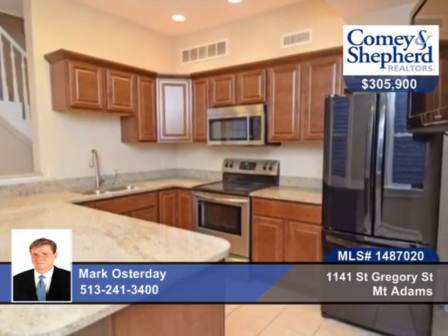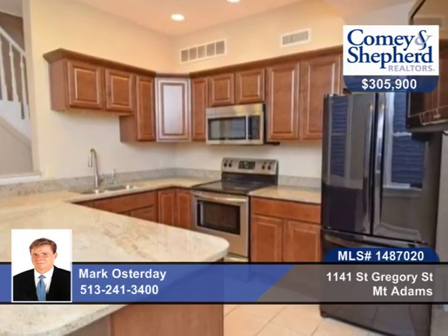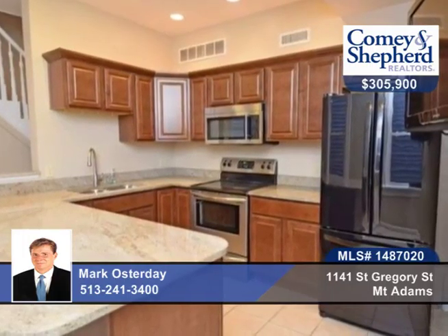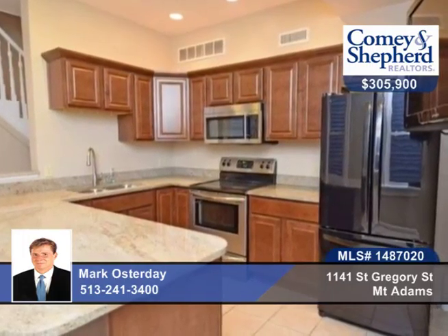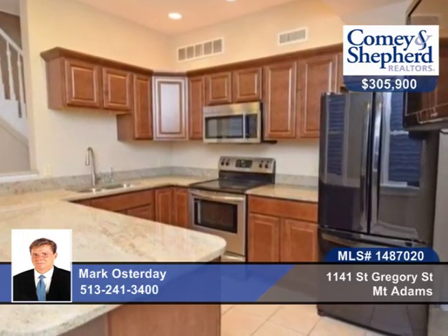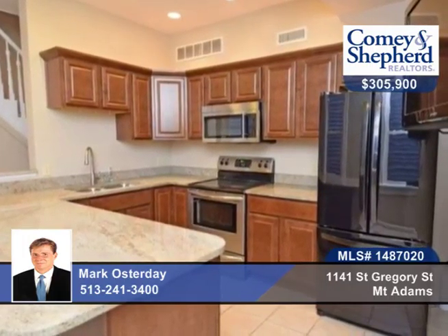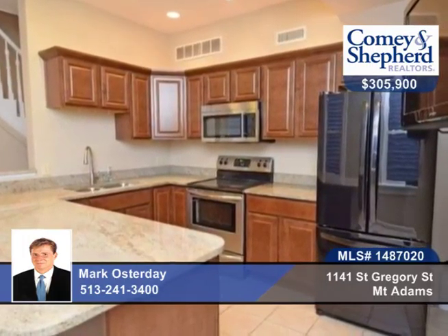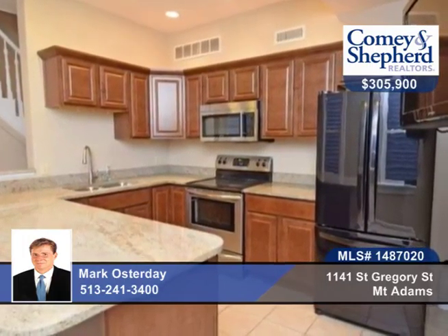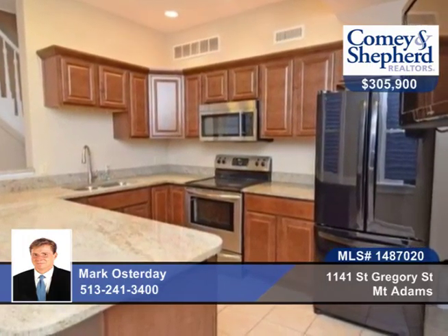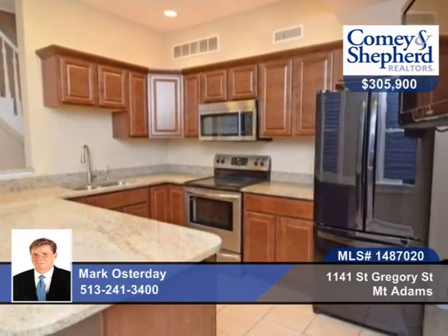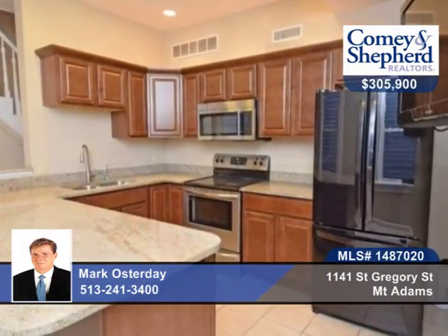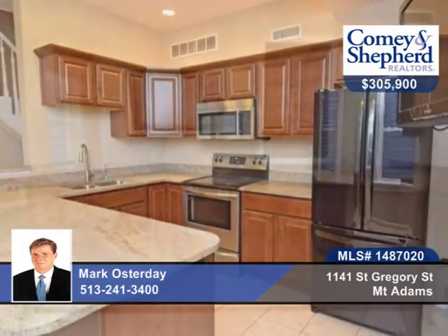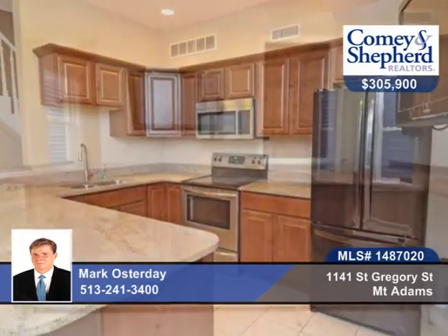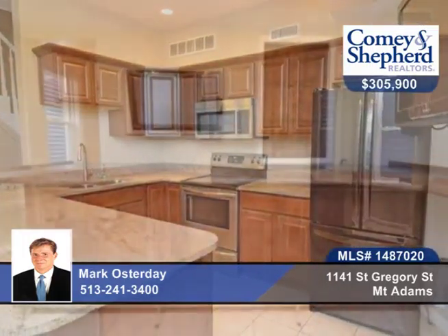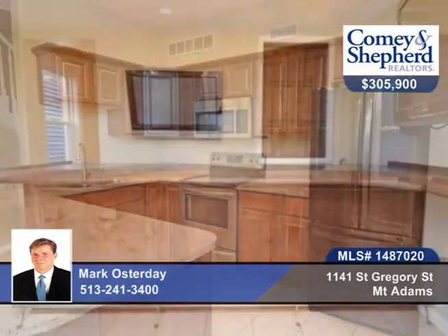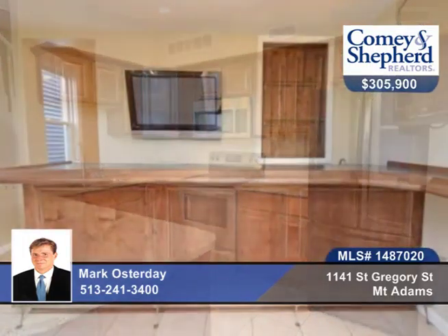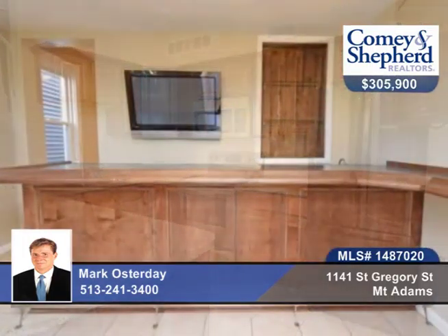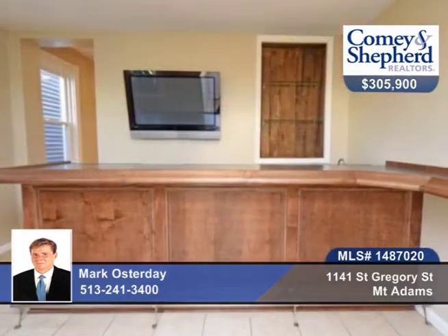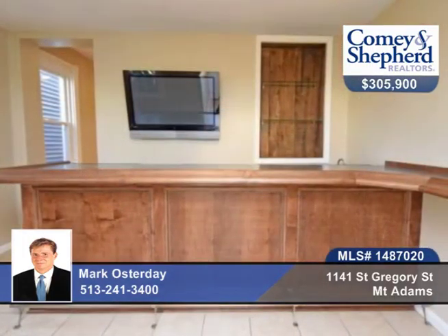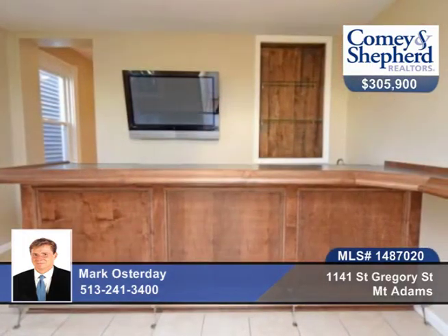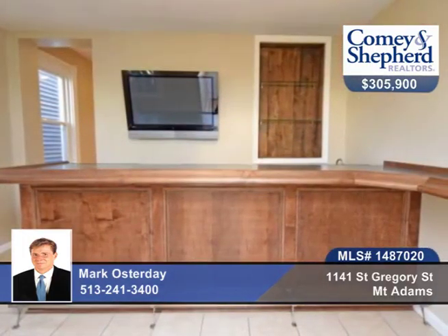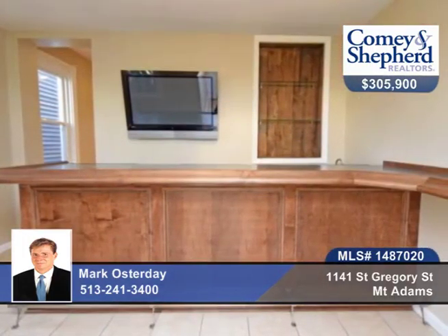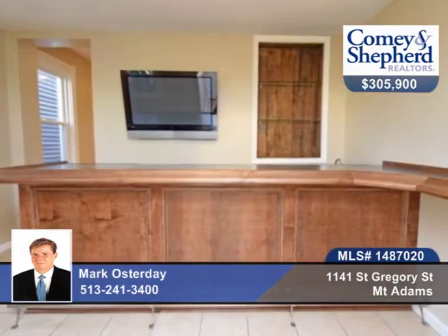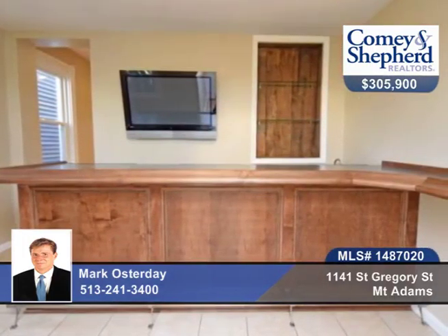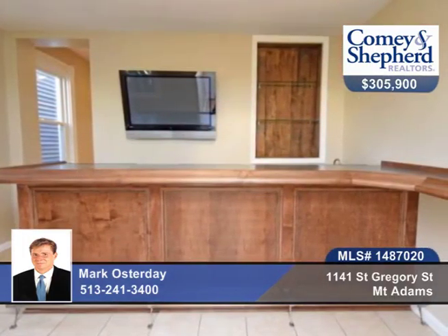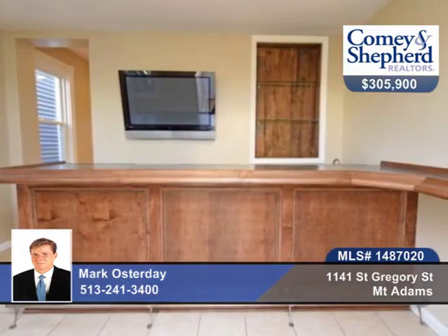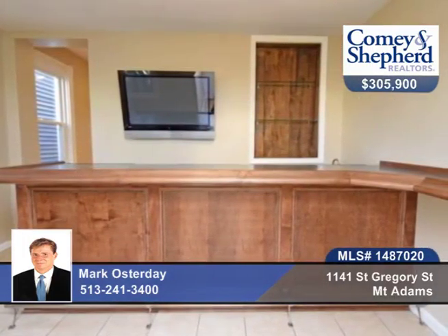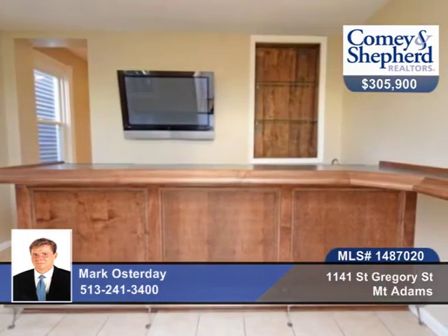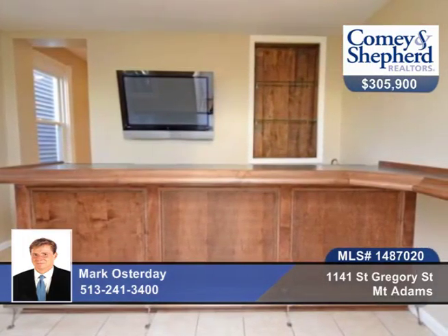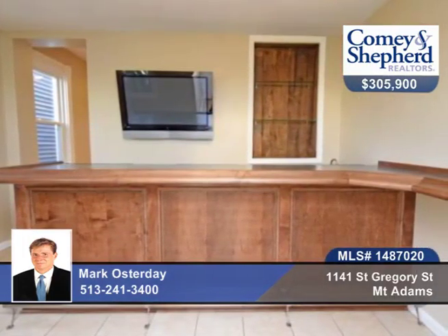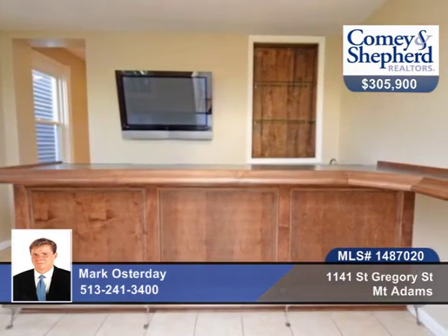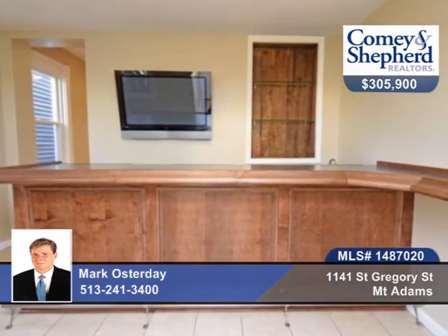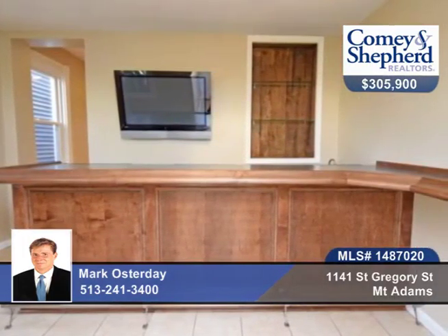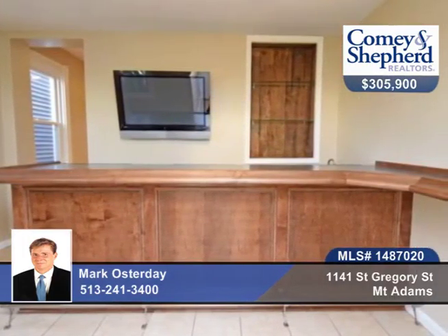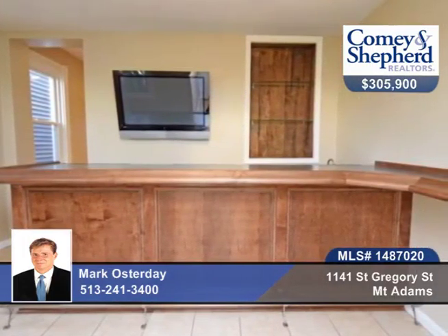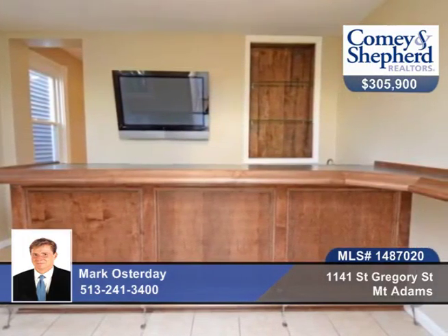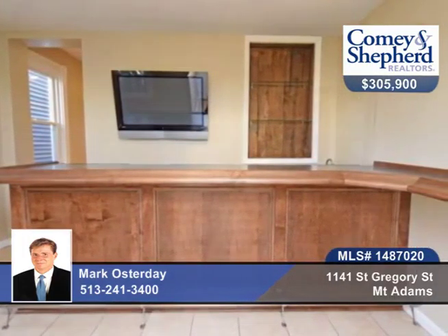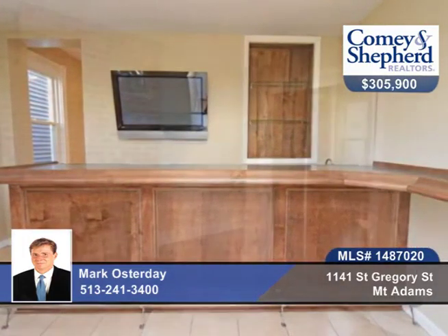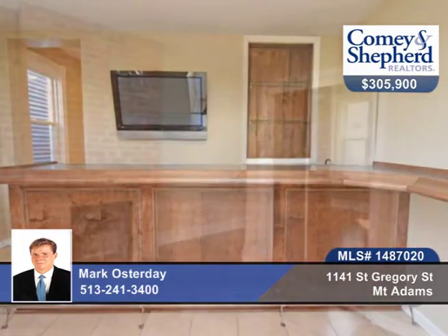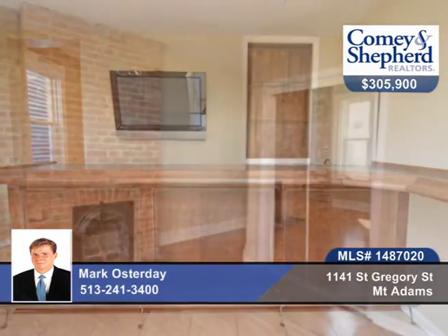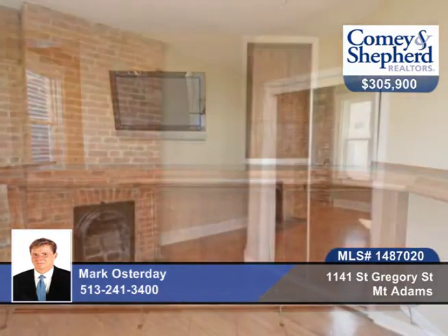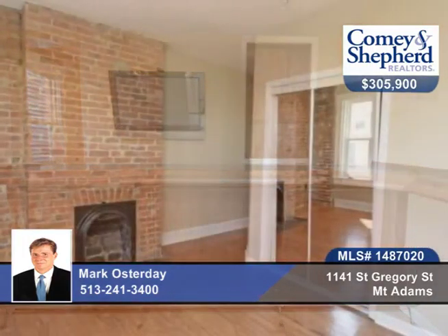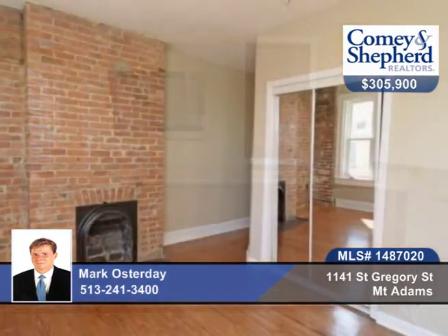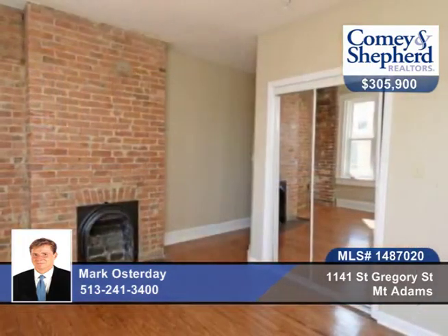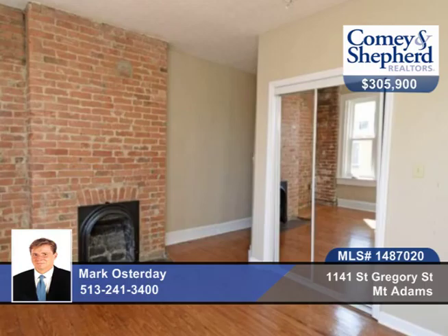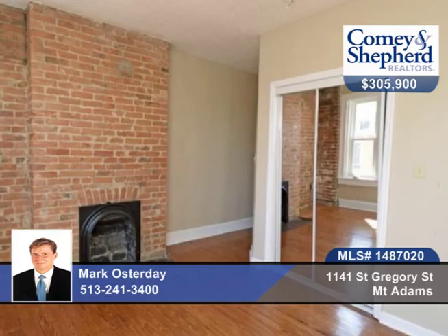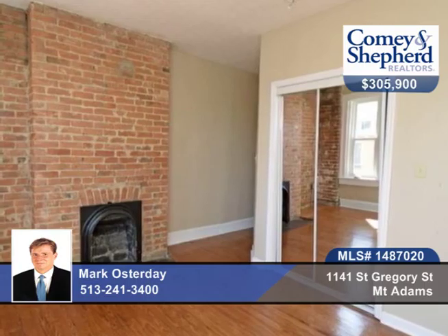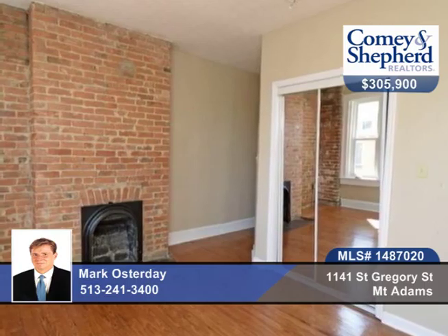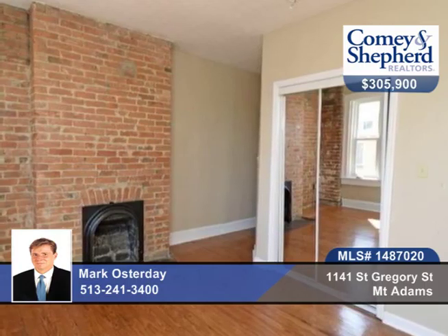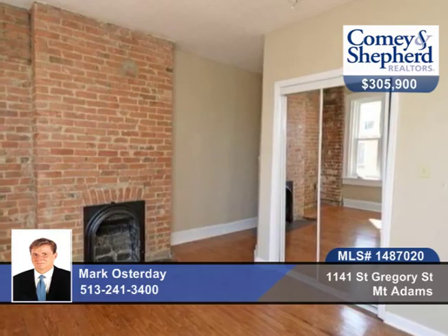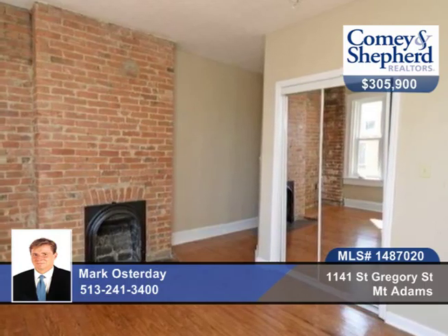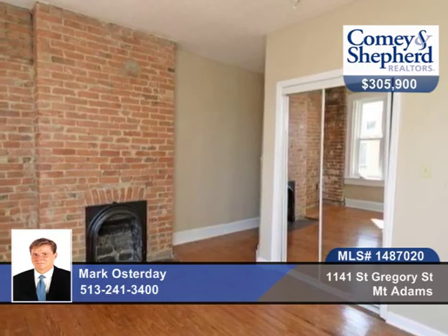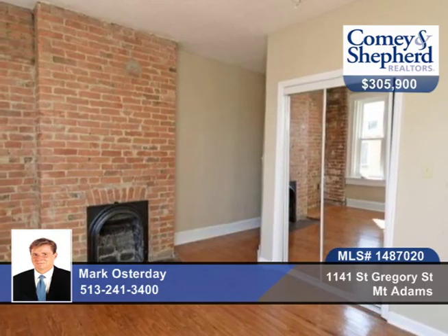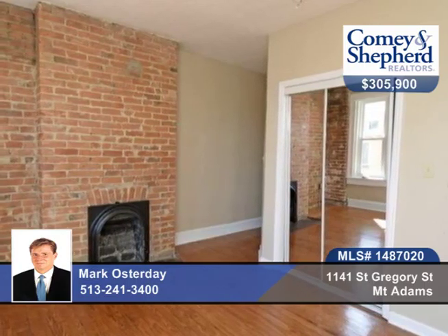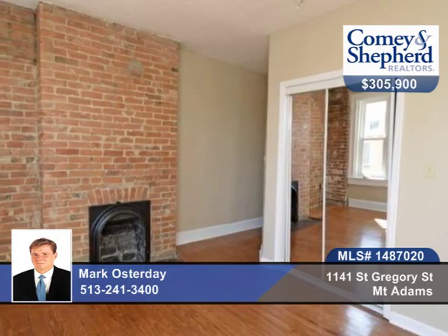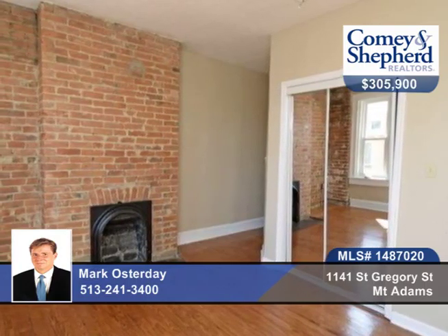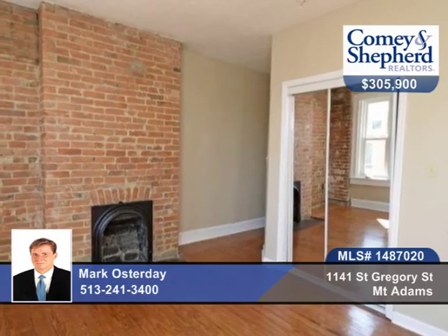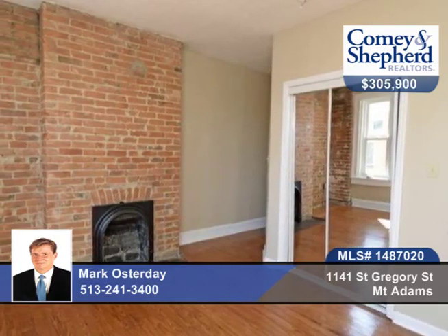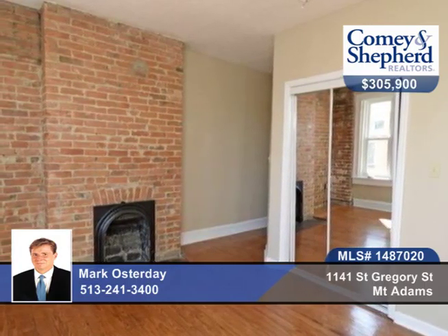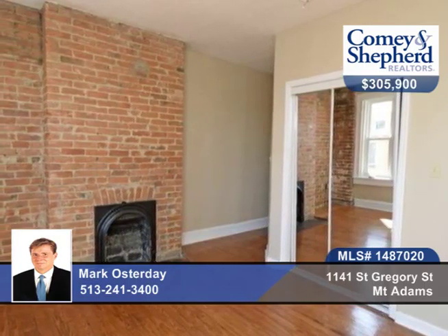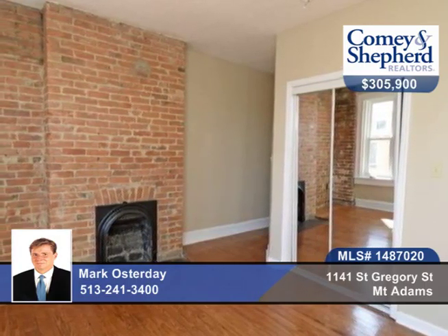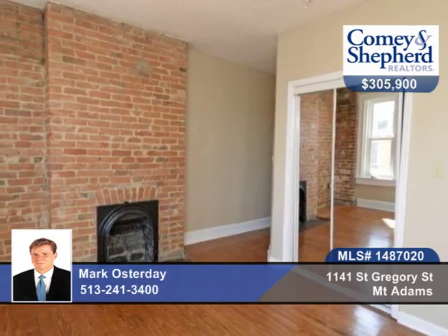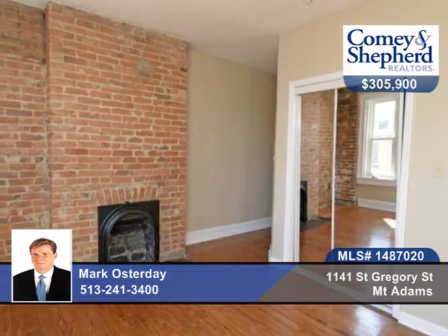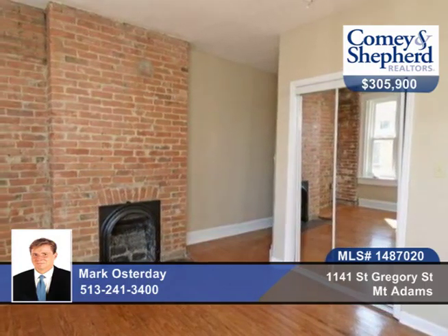This three-bedroom, two-bath home has a fabulous interior space with gourmet kitchen, hardwood floors and exposed brick.